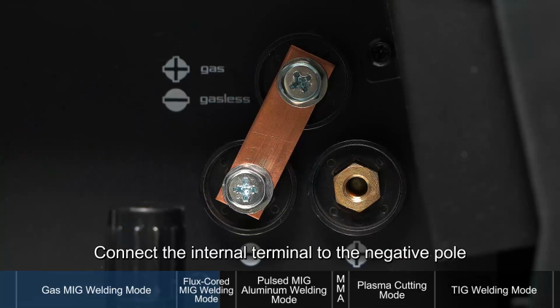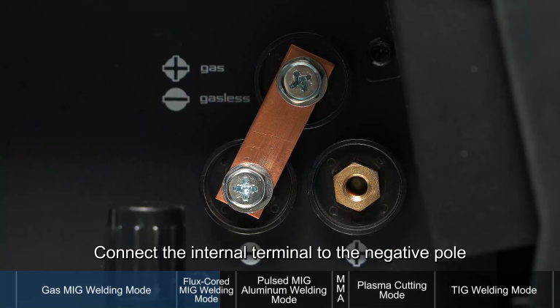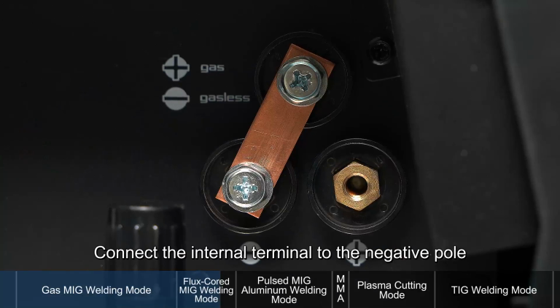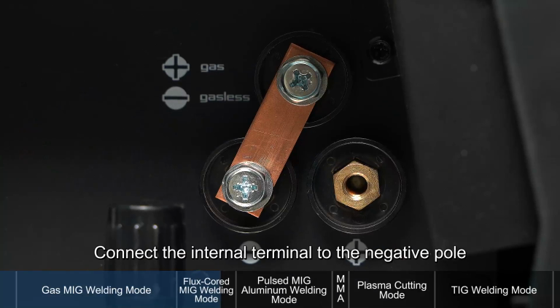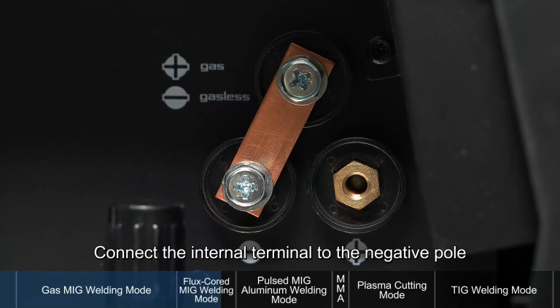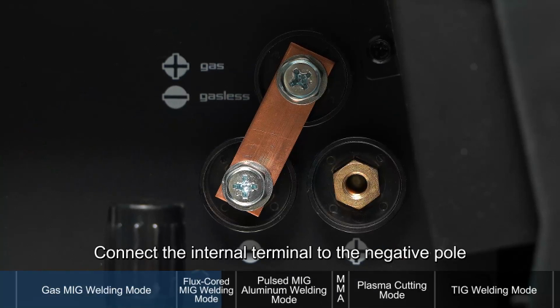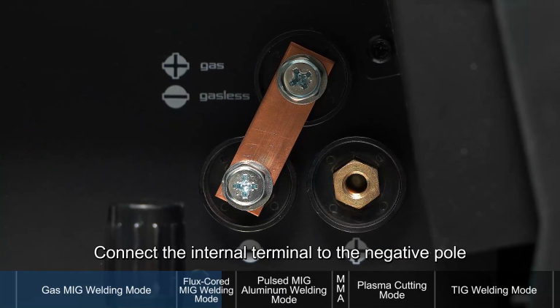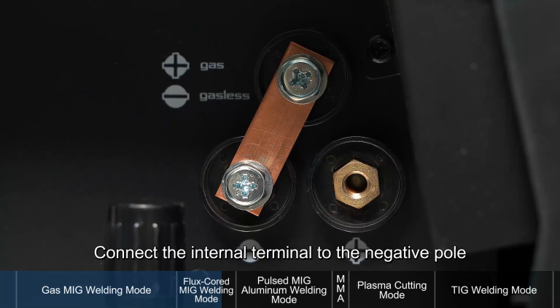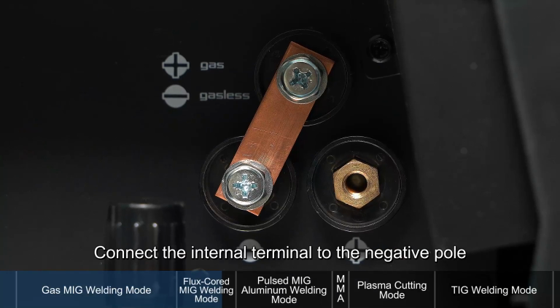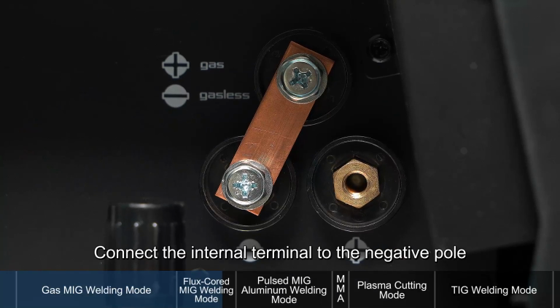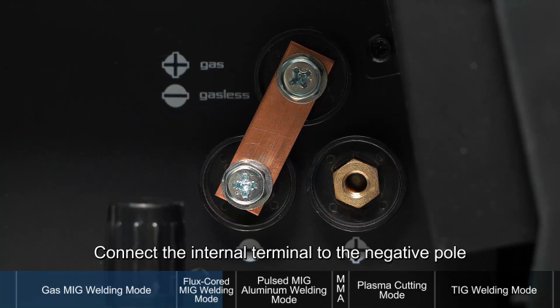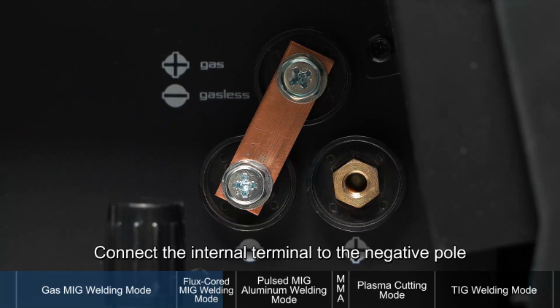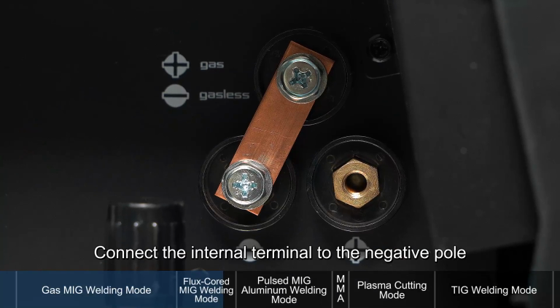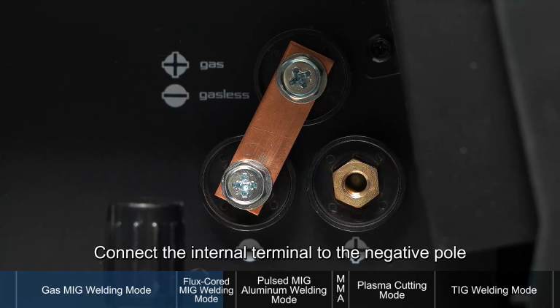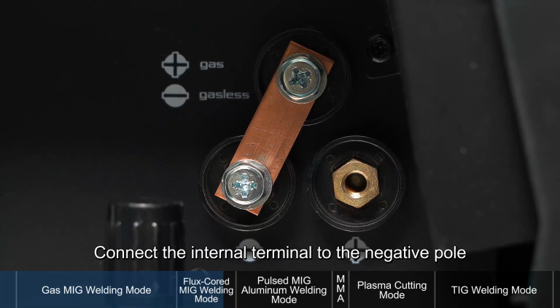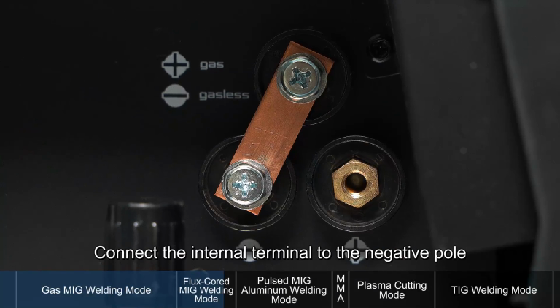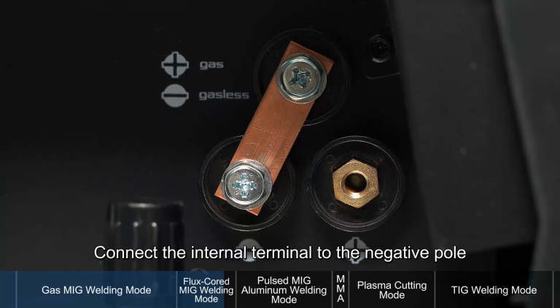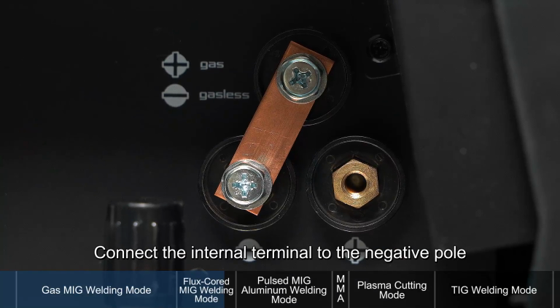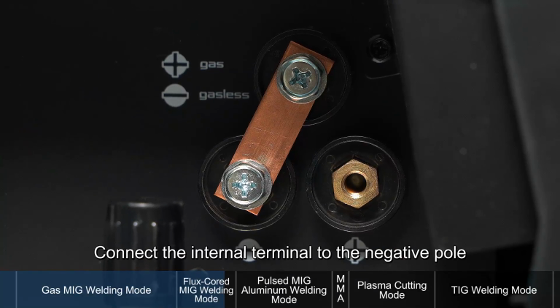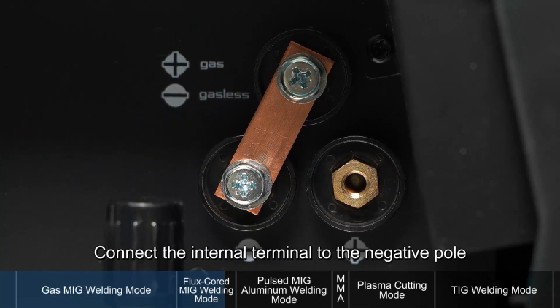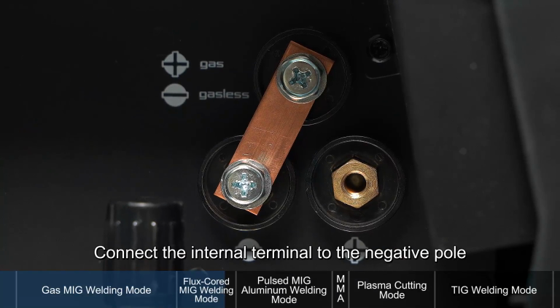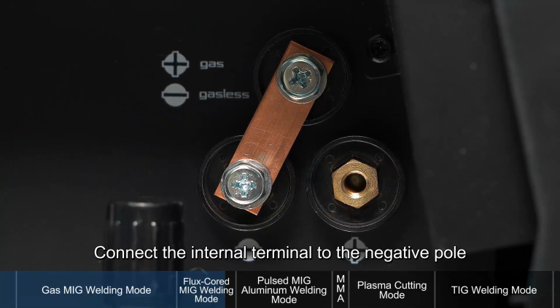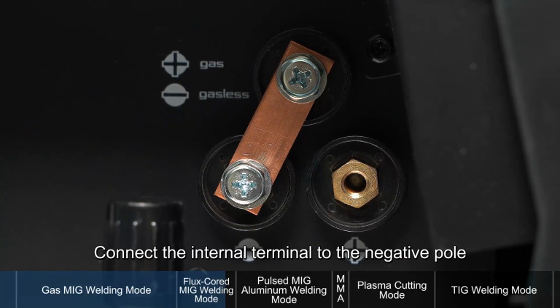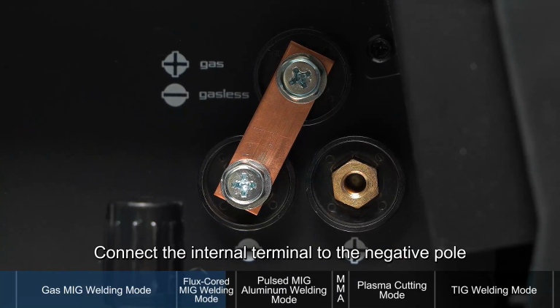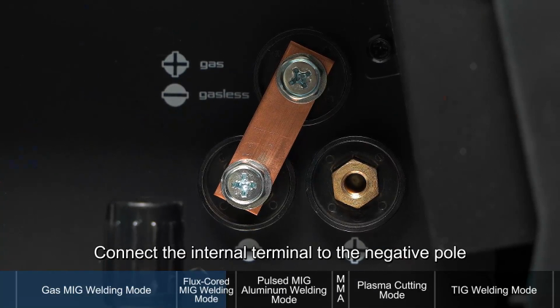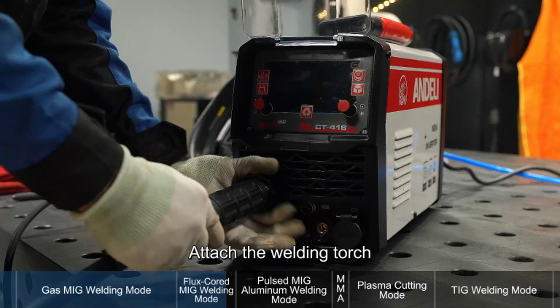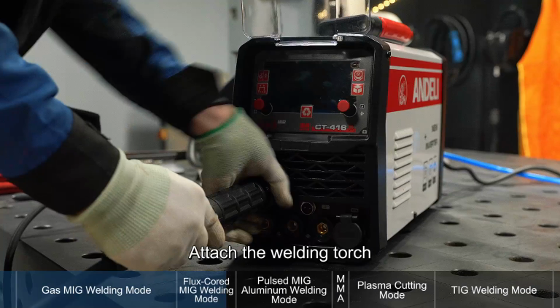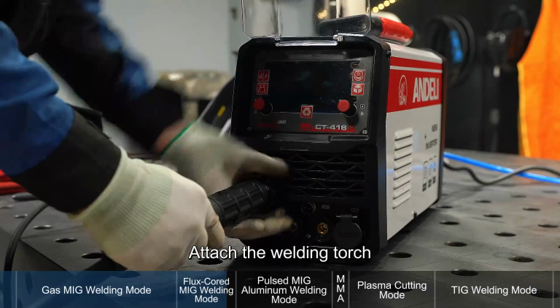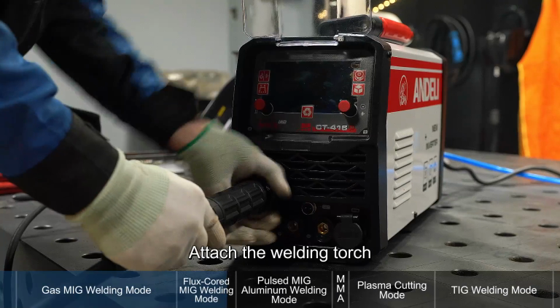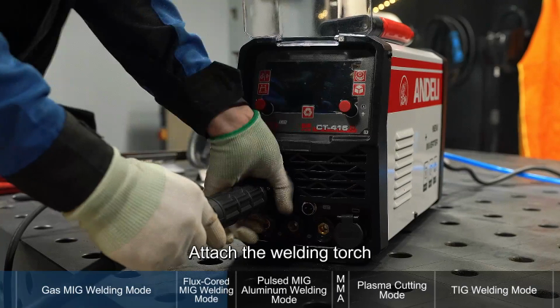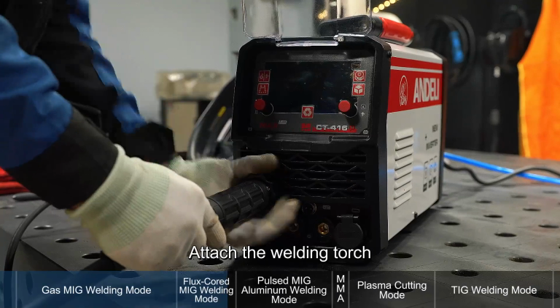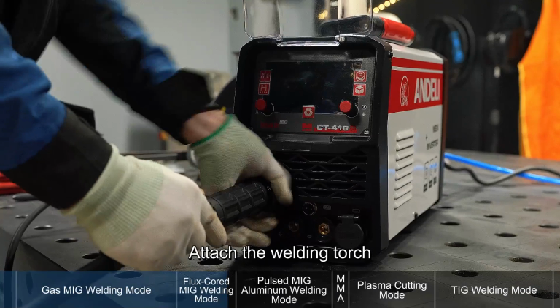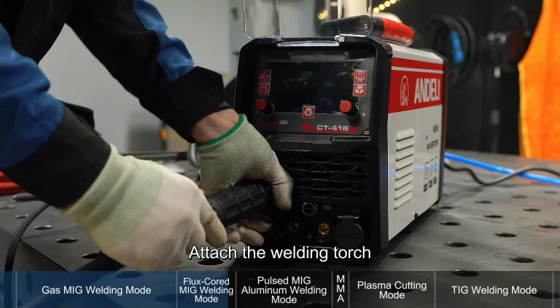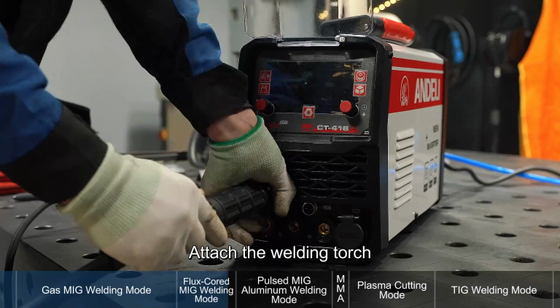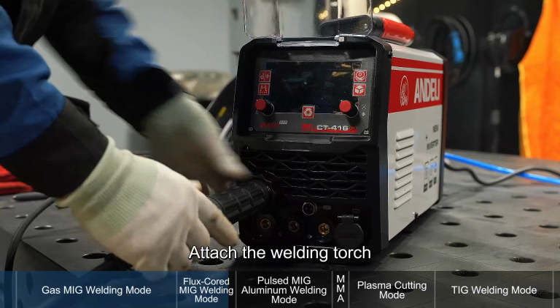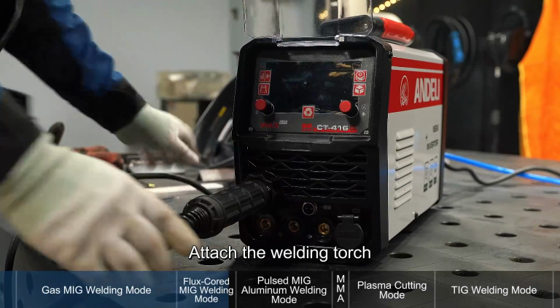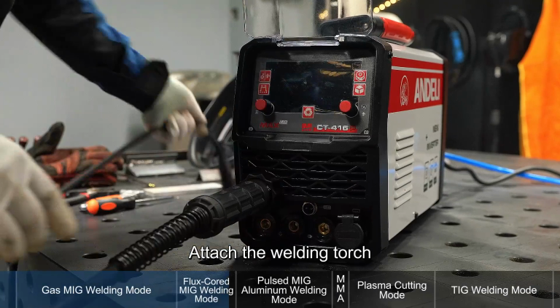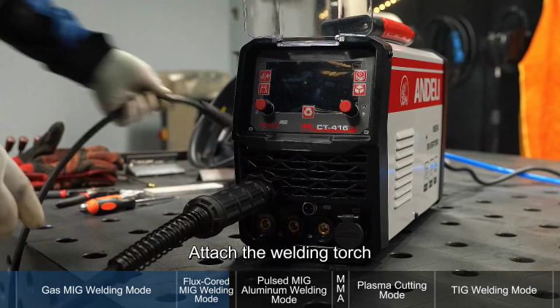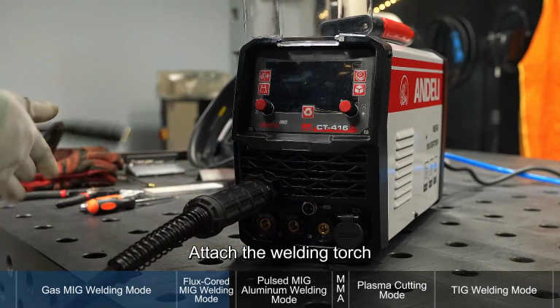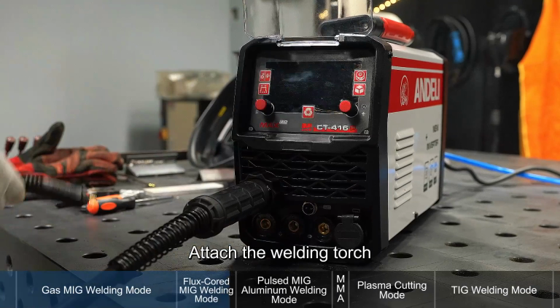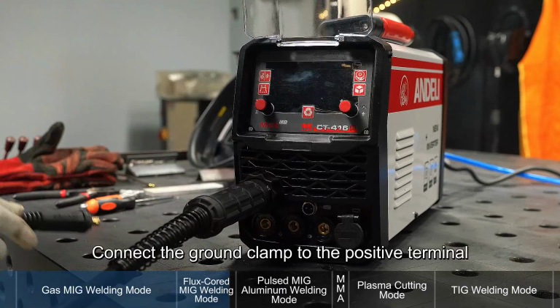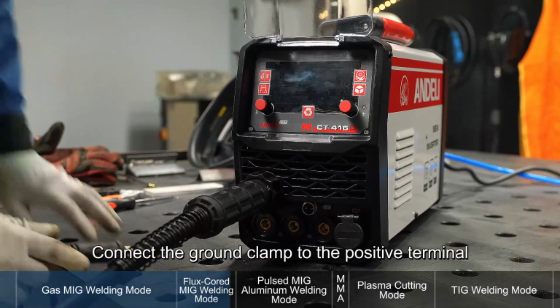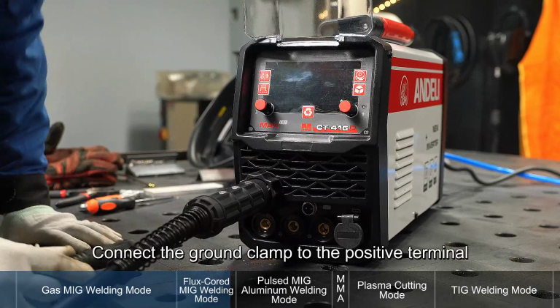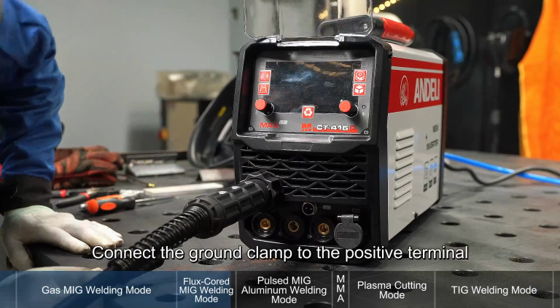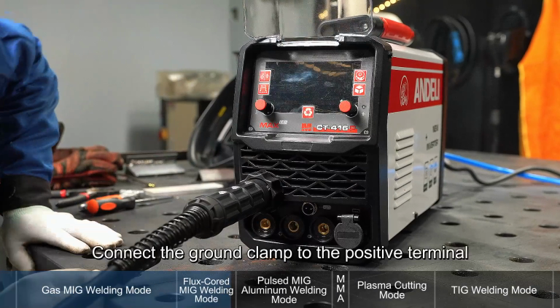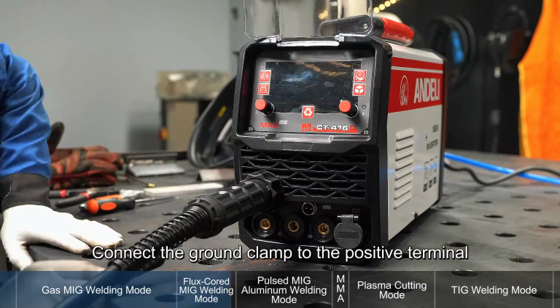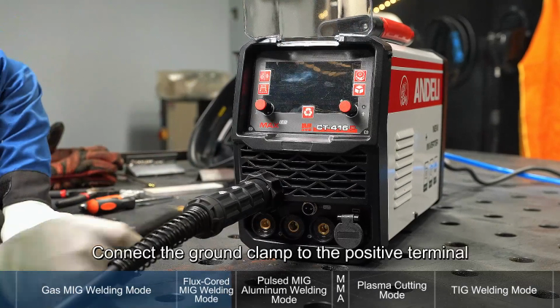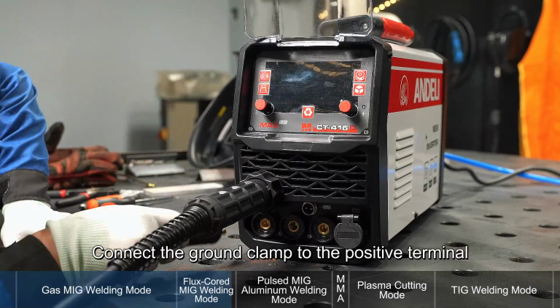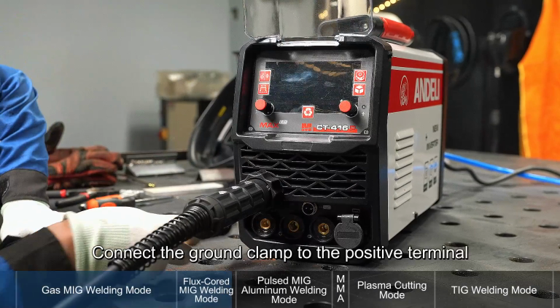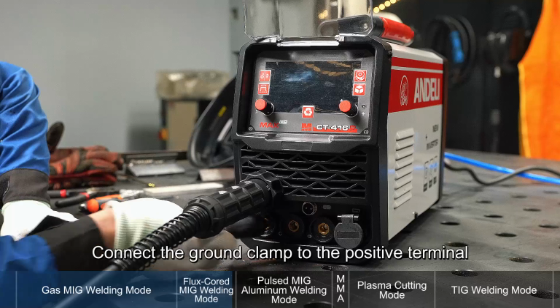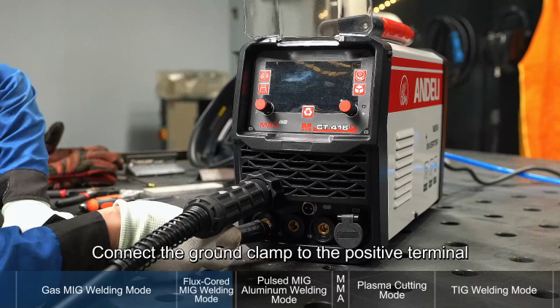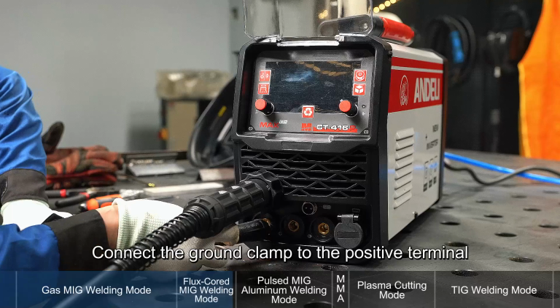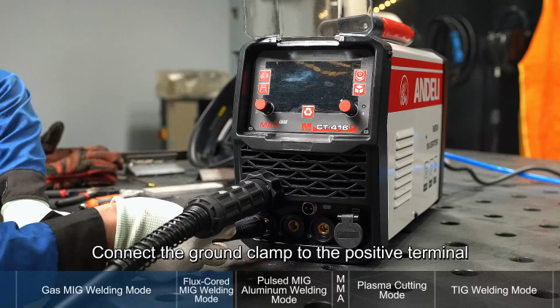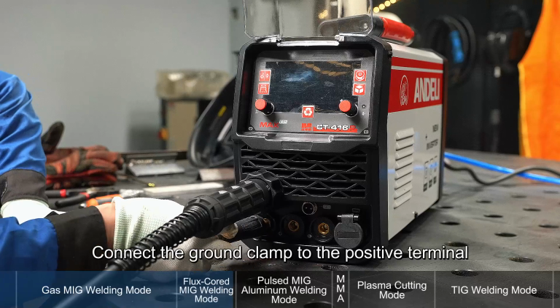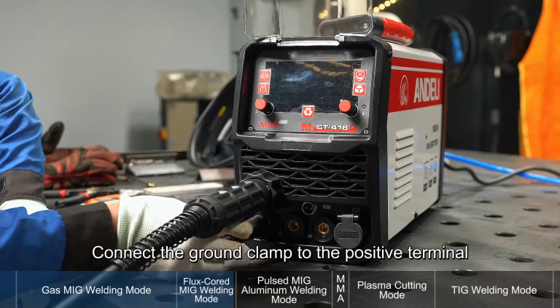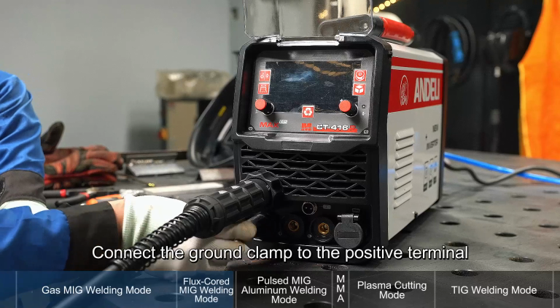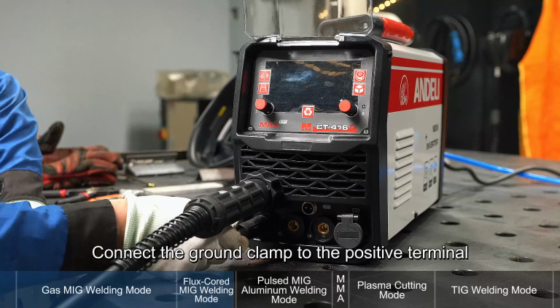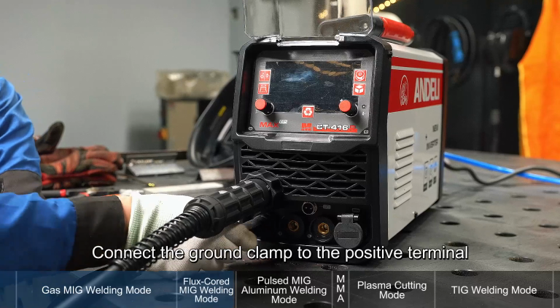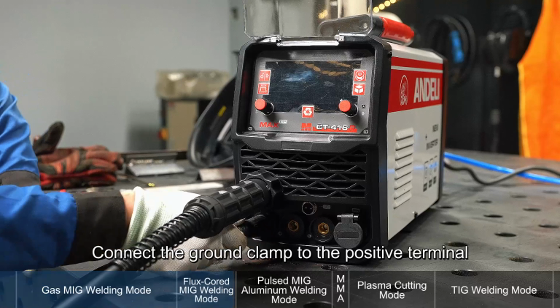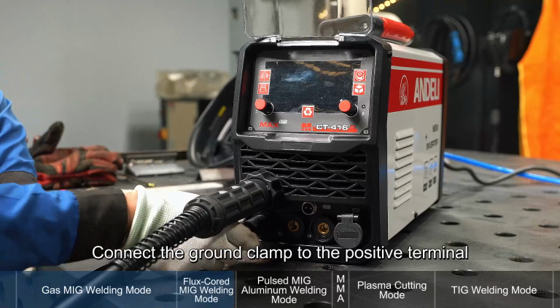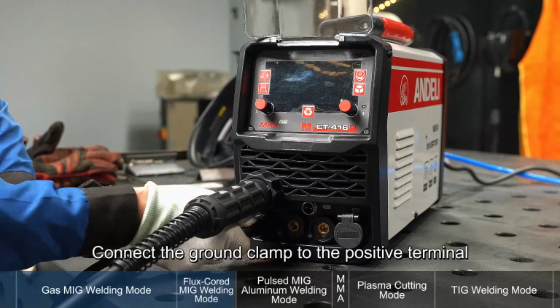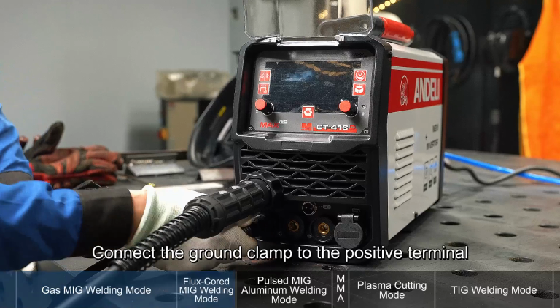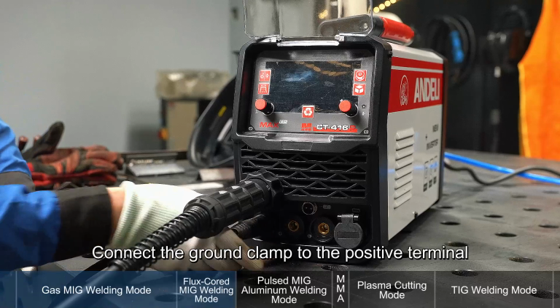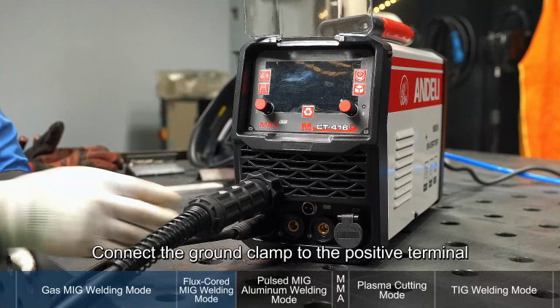Connect the internal terminal to the negative pole. Attach the welding torch. Connect the ground clamp to the positive terminal.